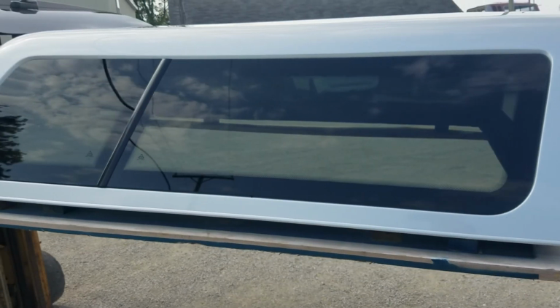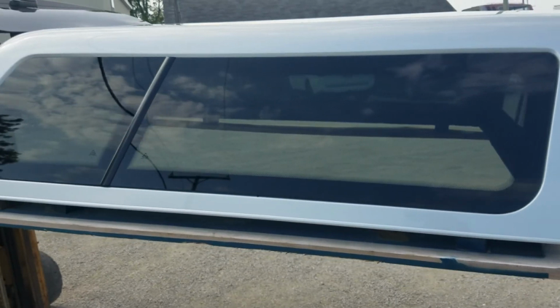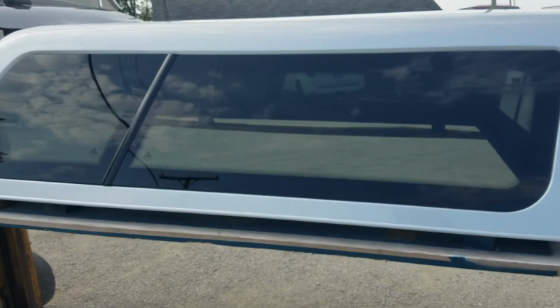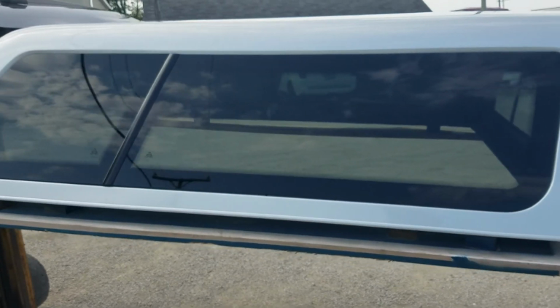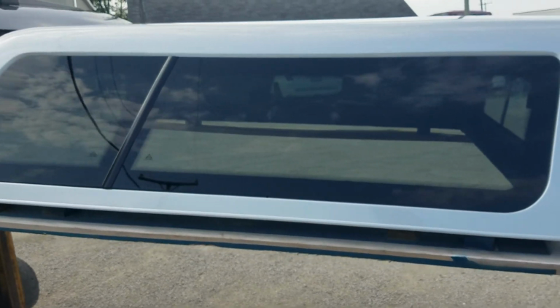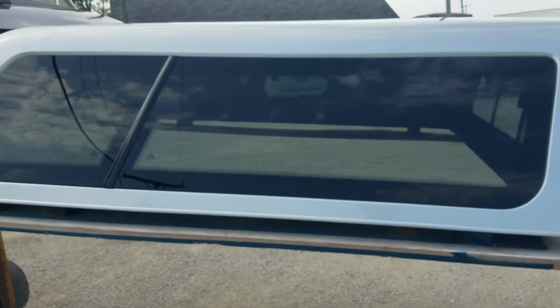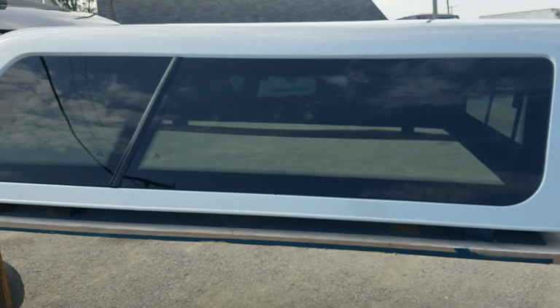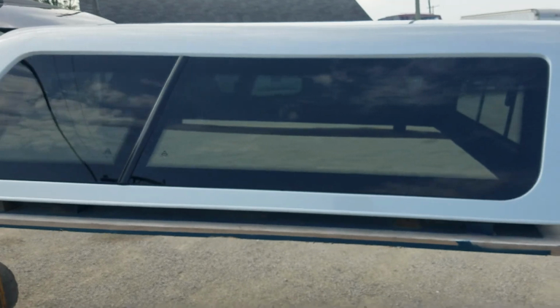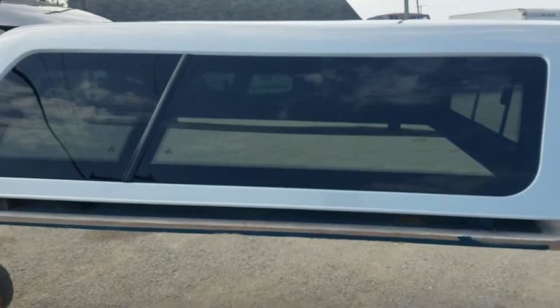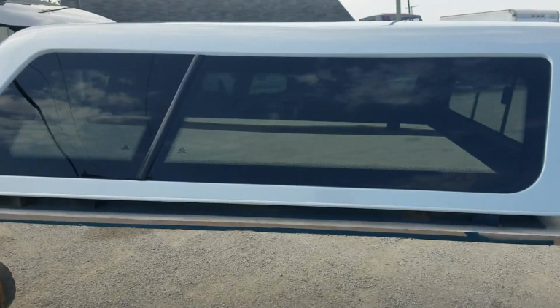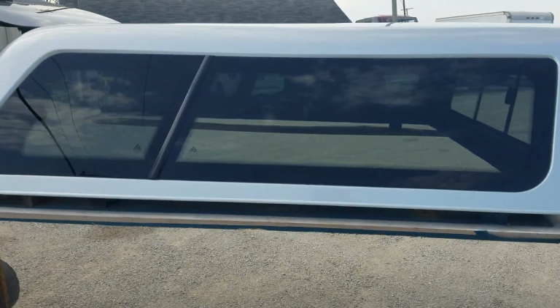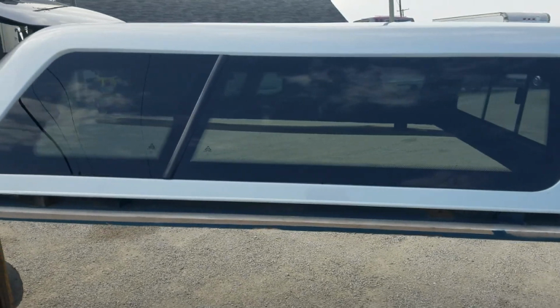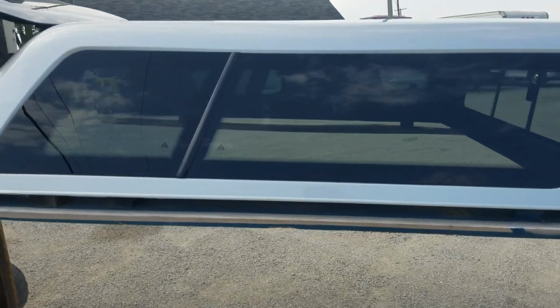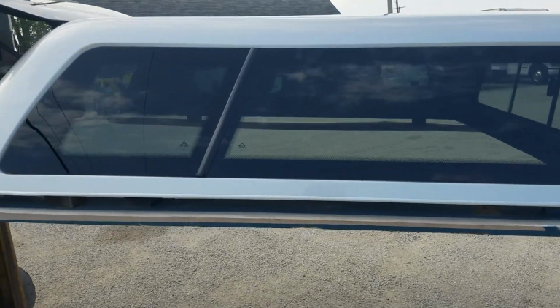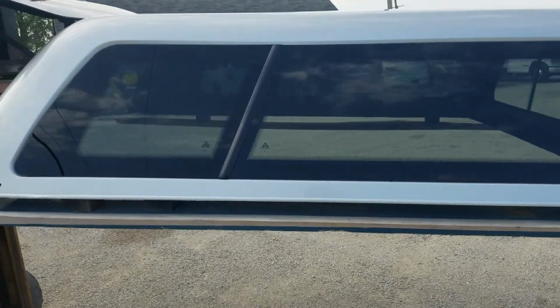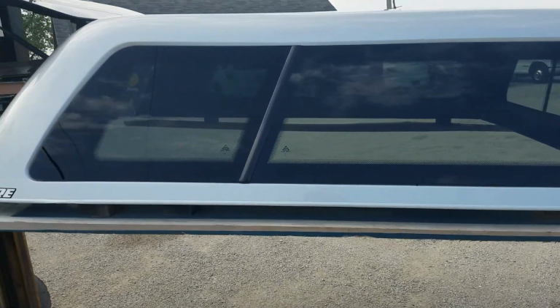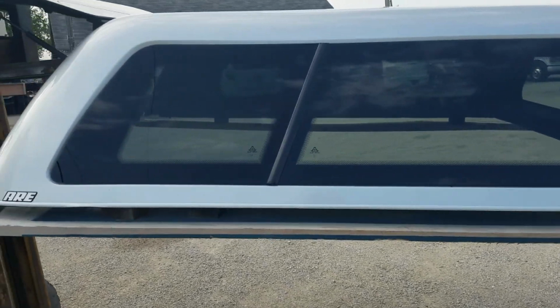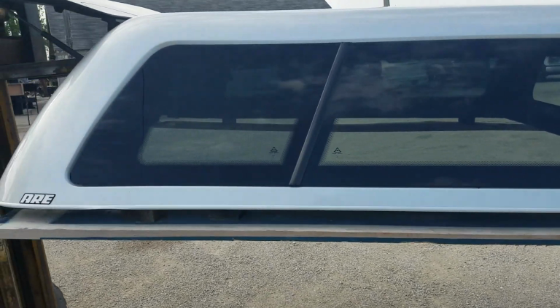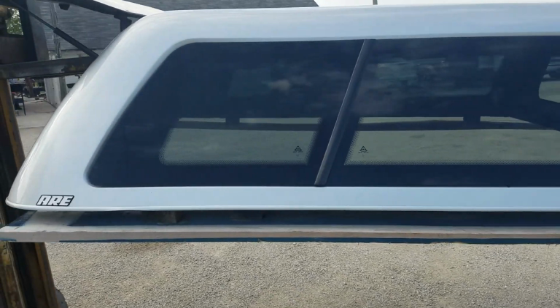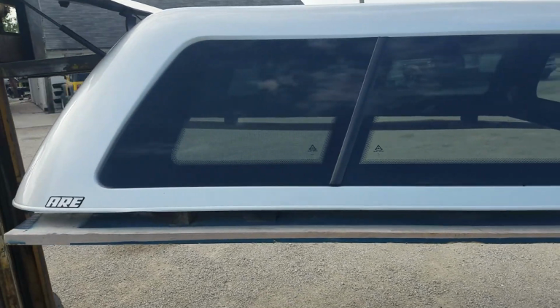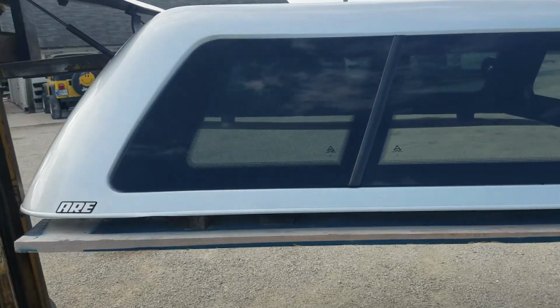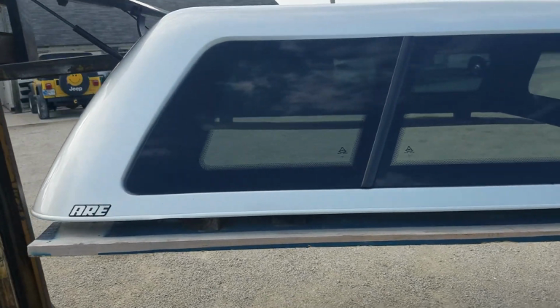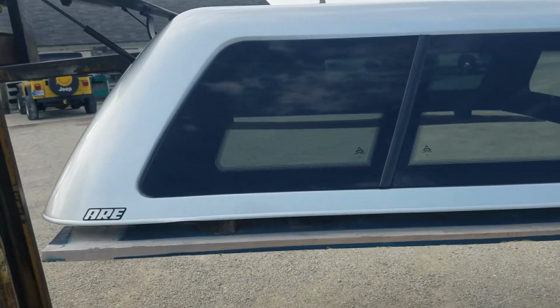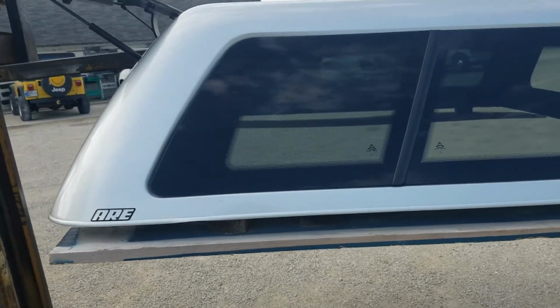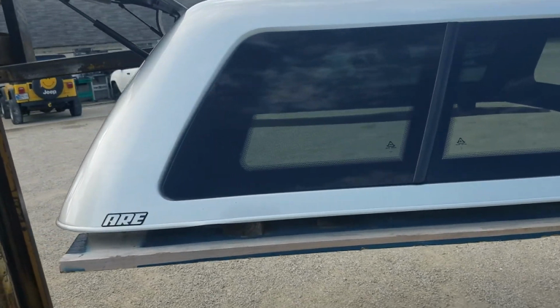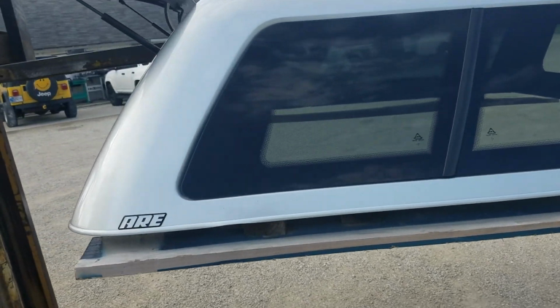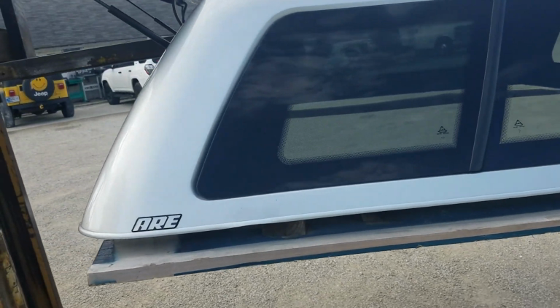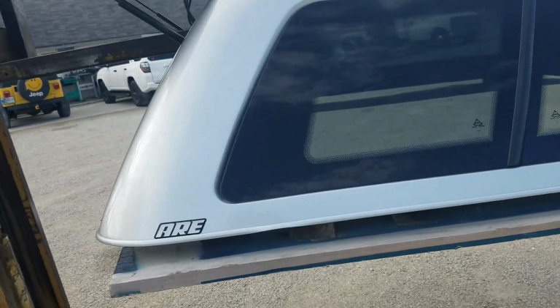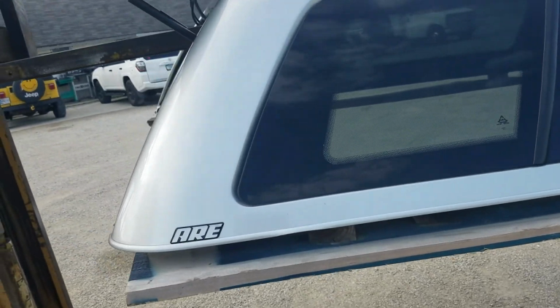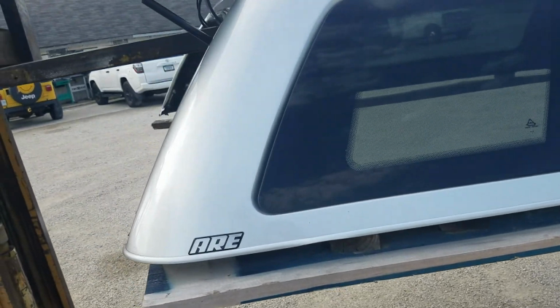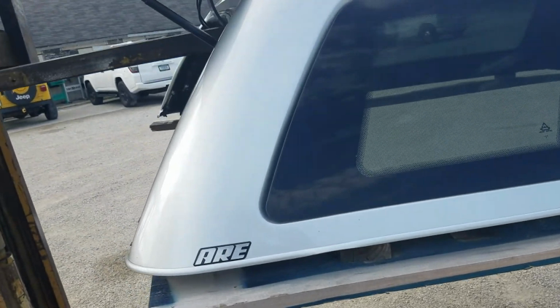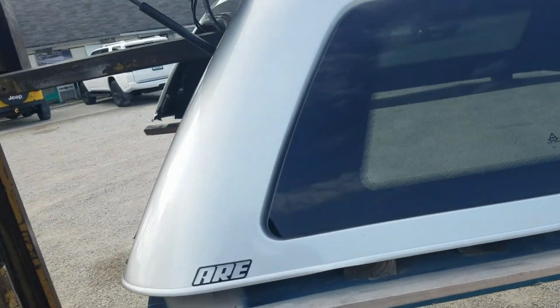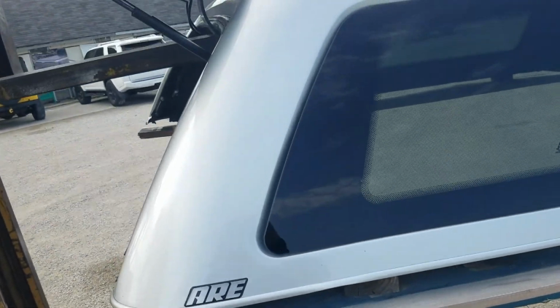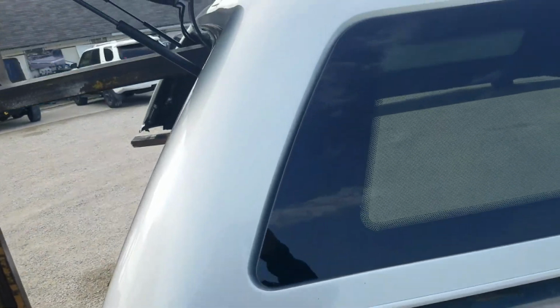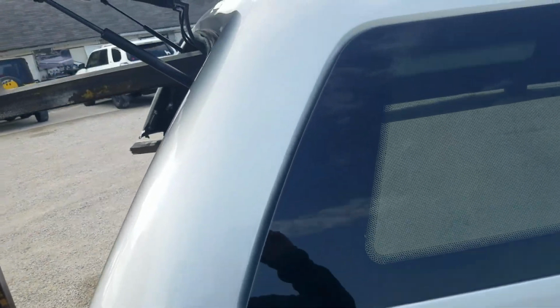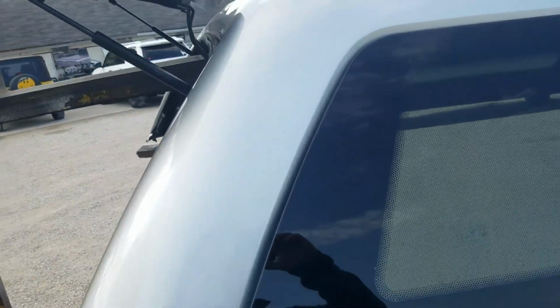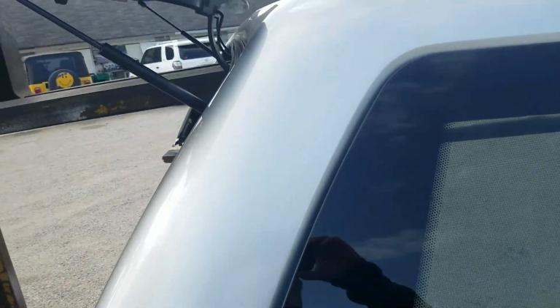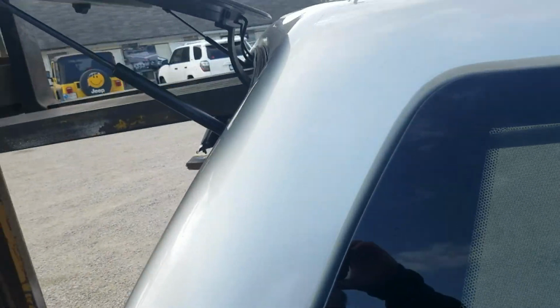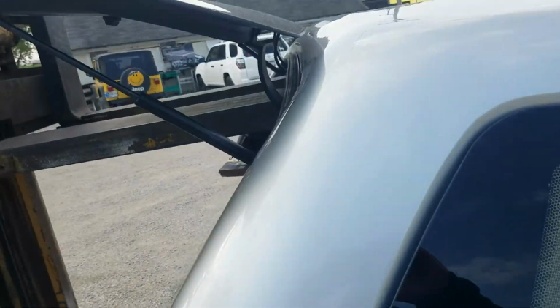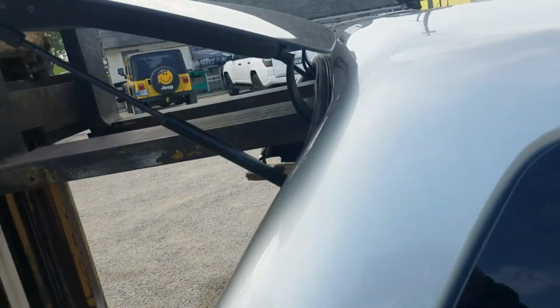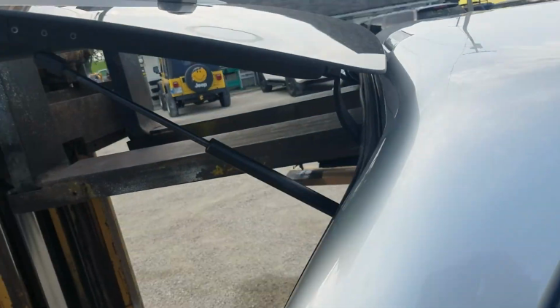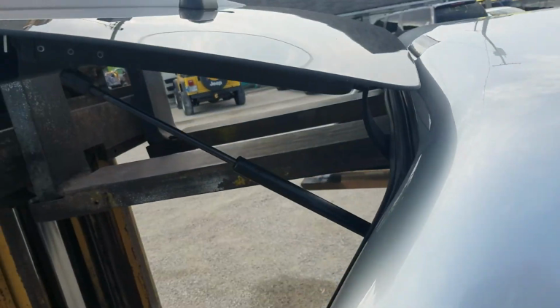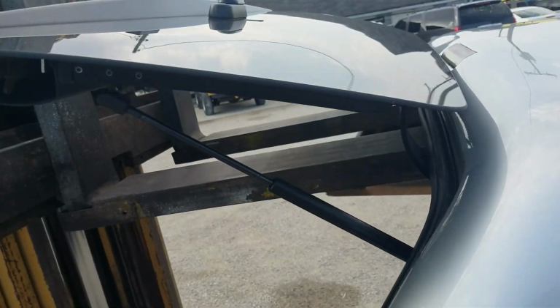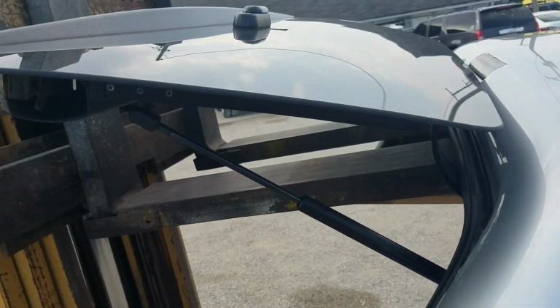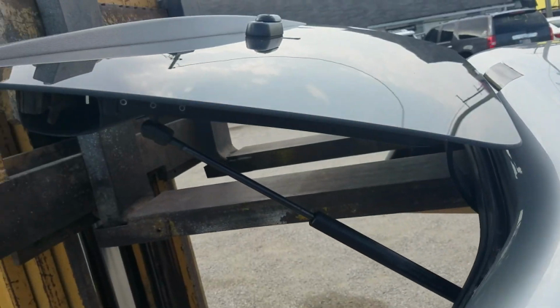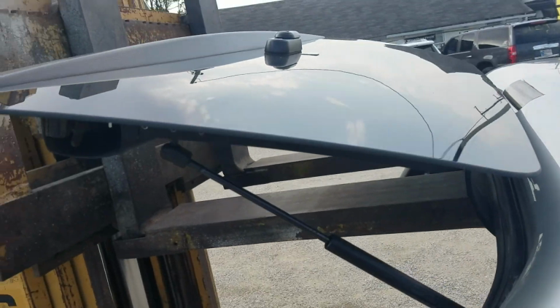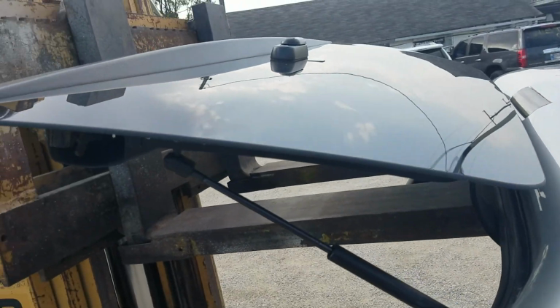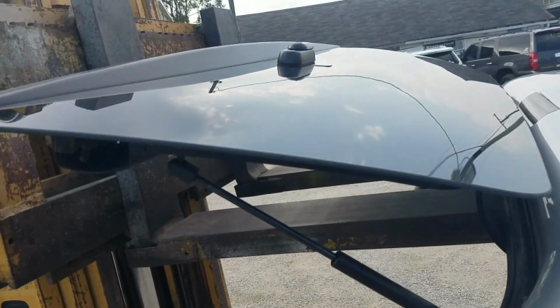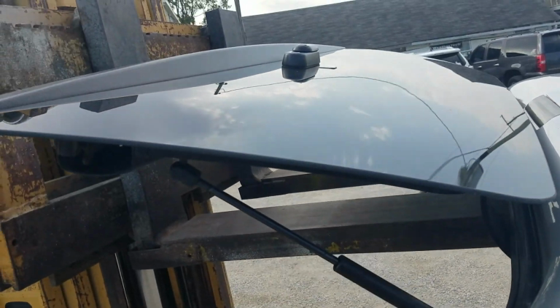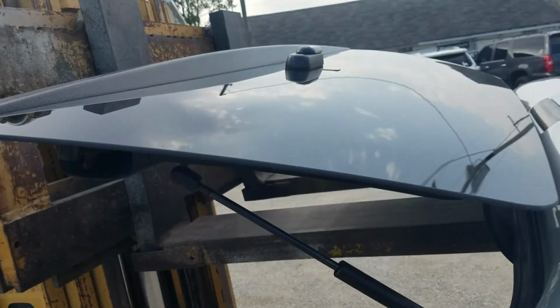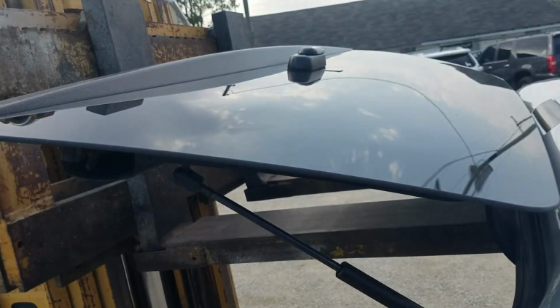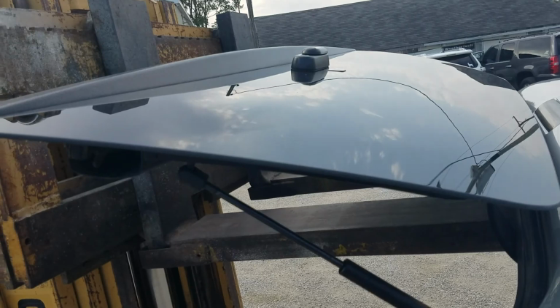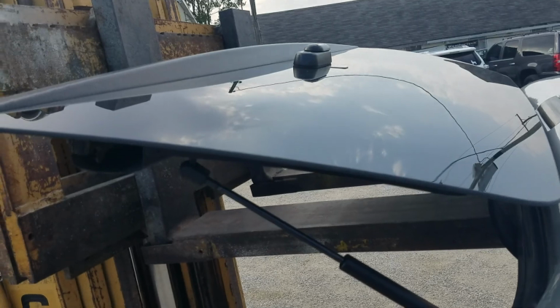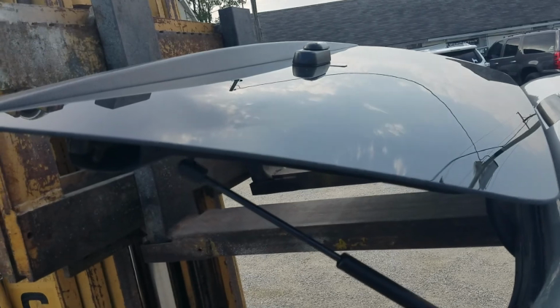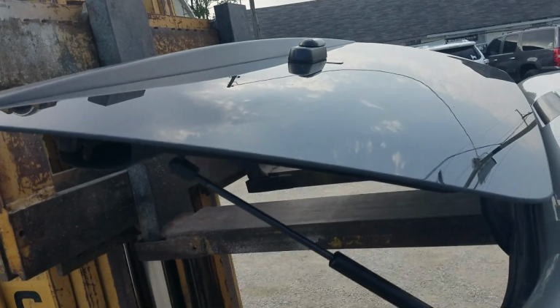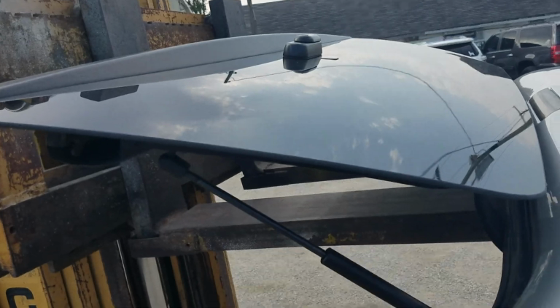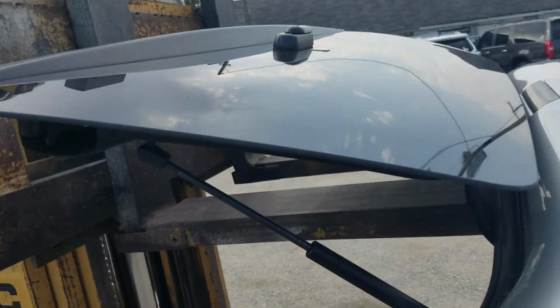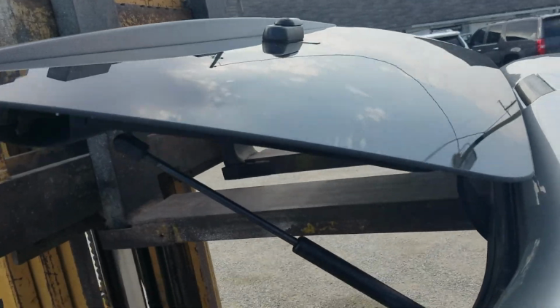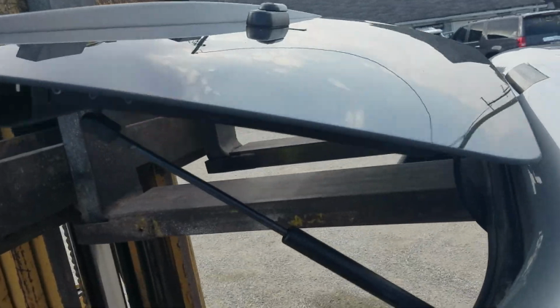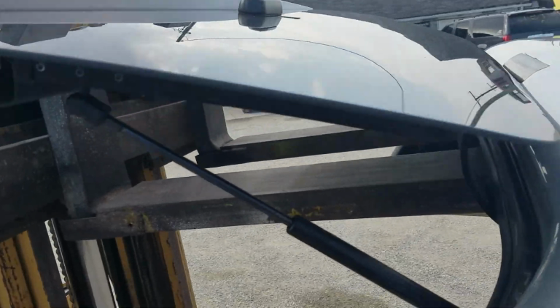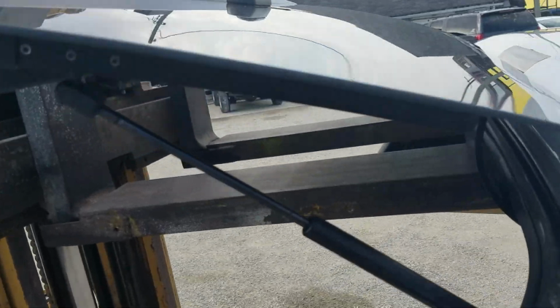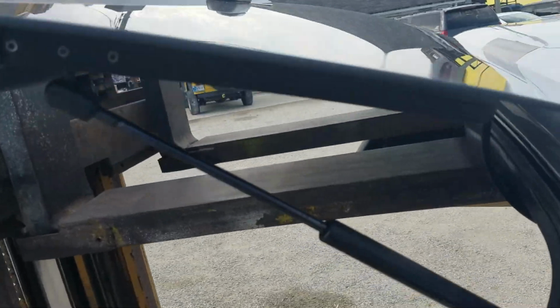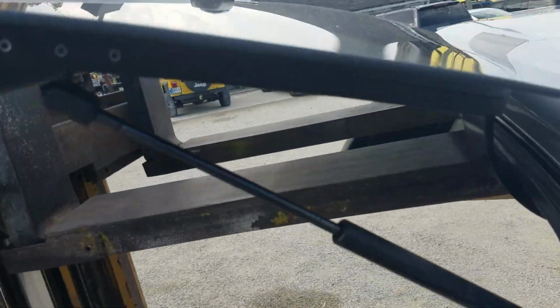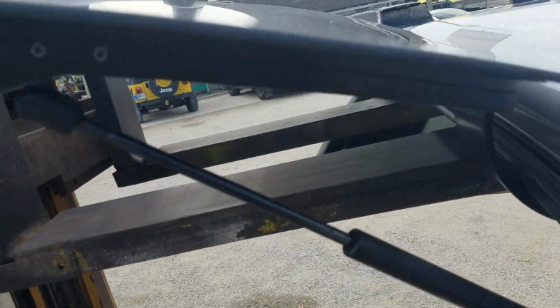This one could go on the truck and you wouldn't know this wasn't brand new. Frameless windows on this side as well, and it does have the palm handle locking rear door.